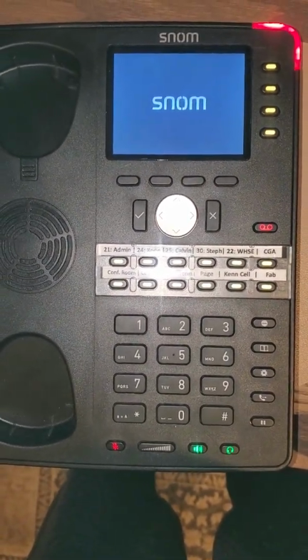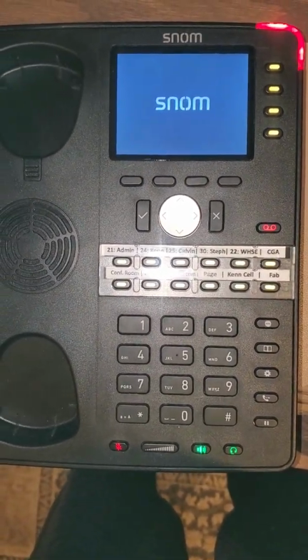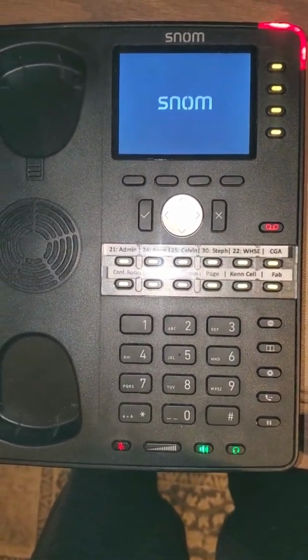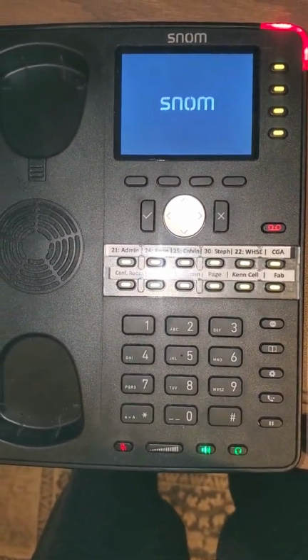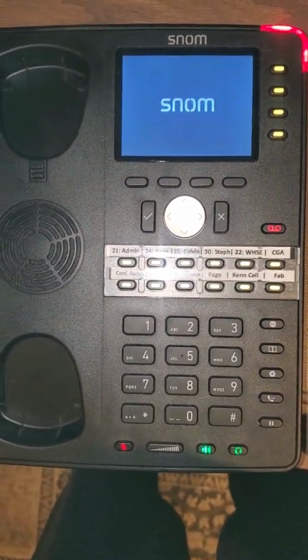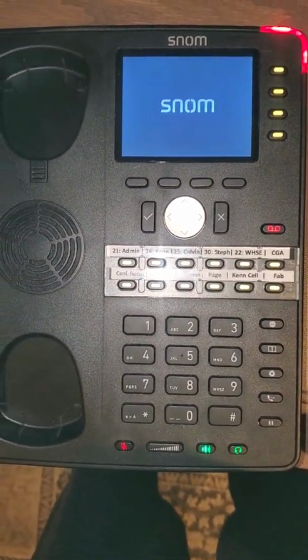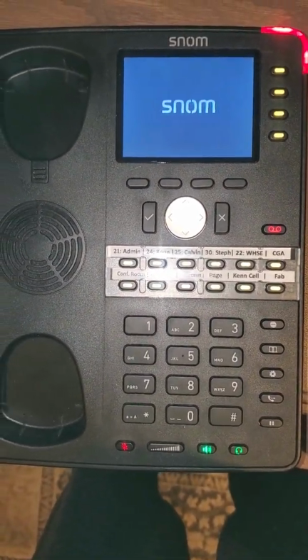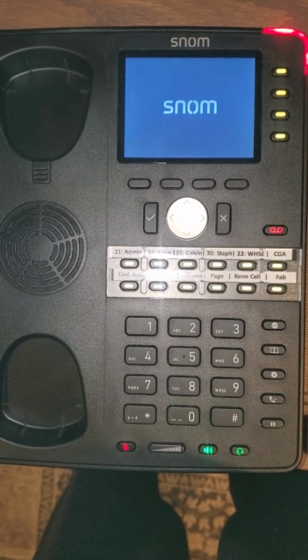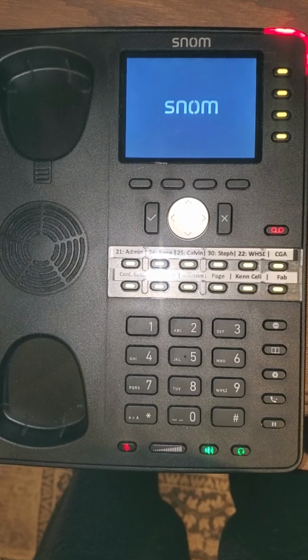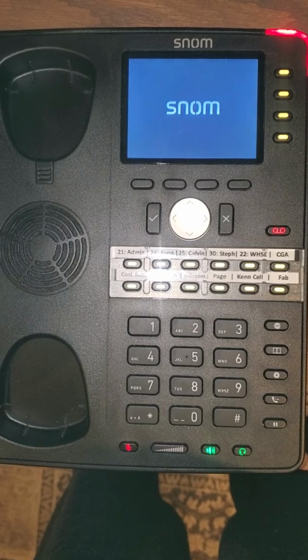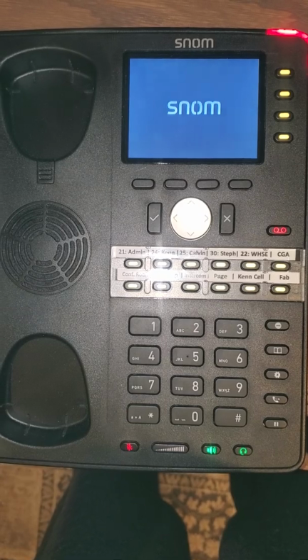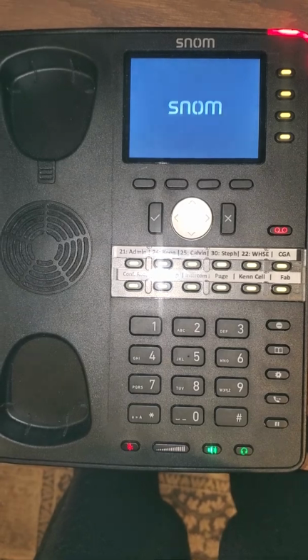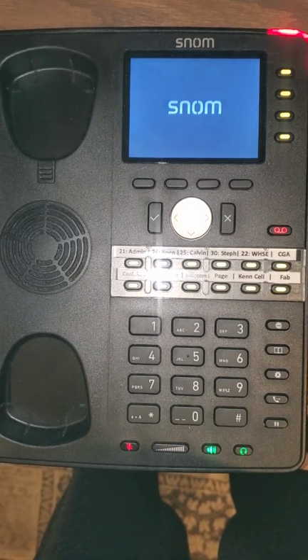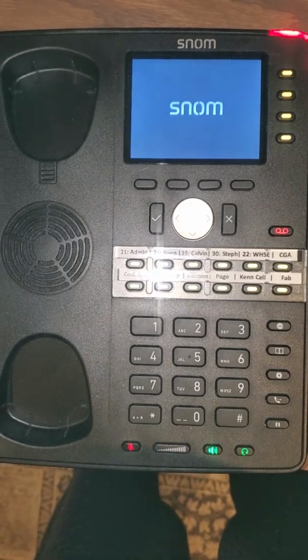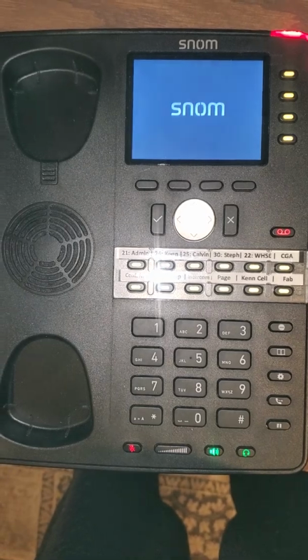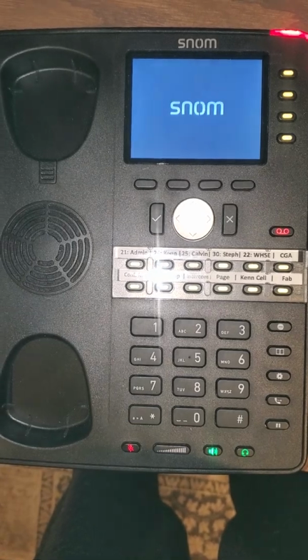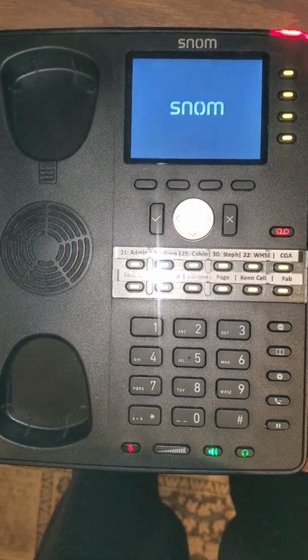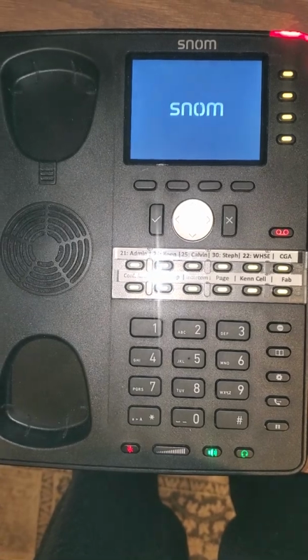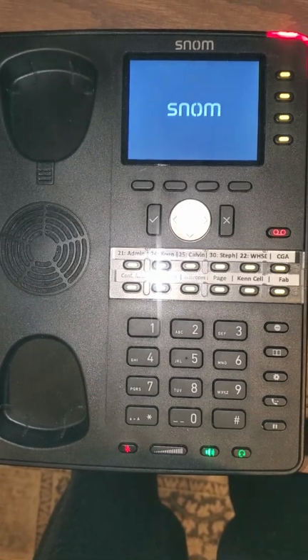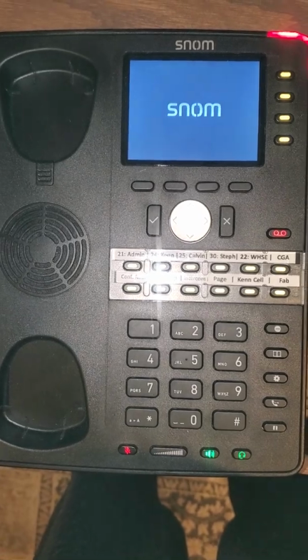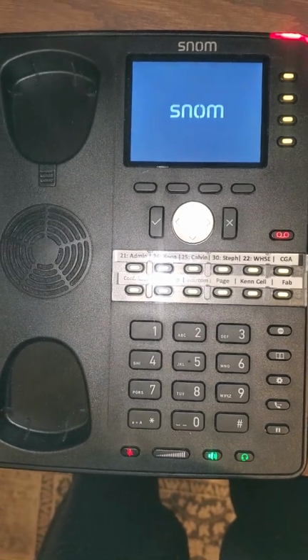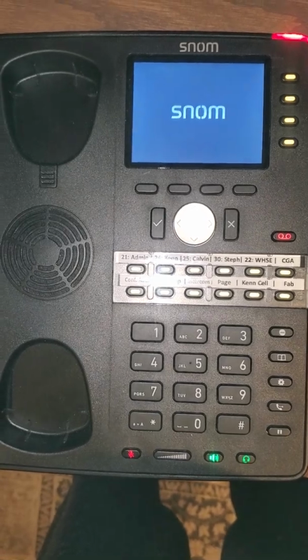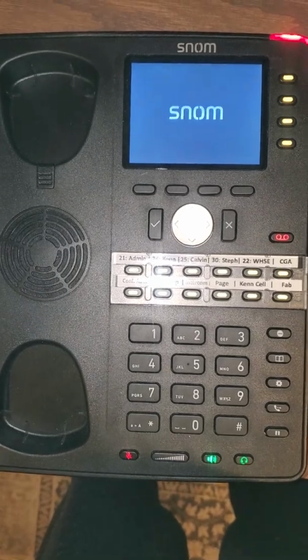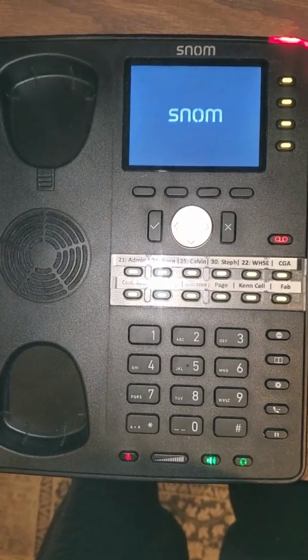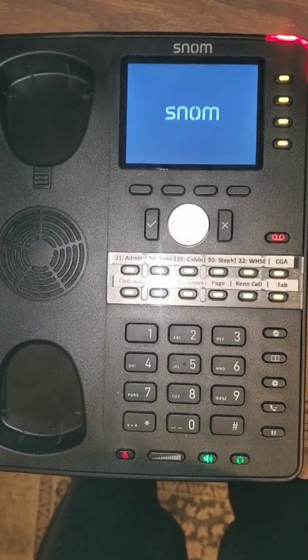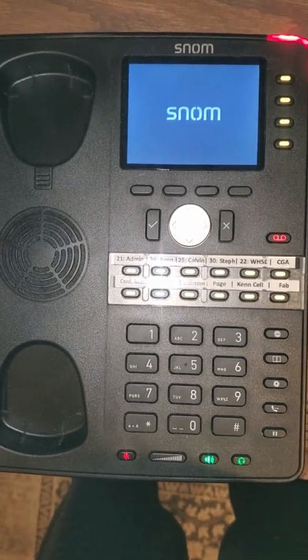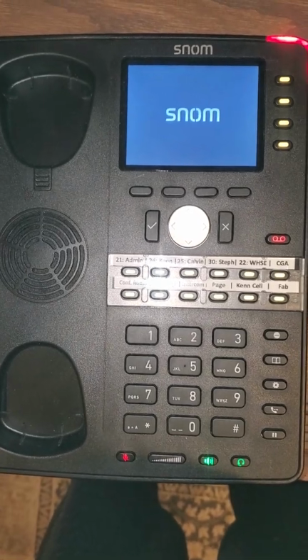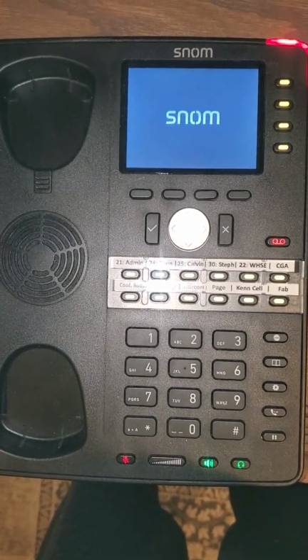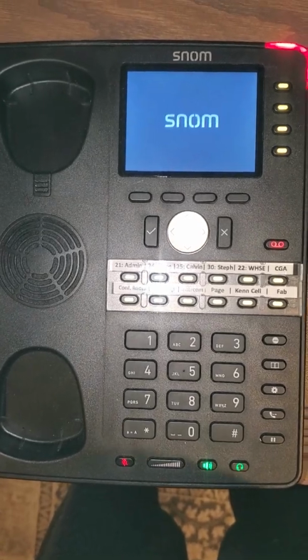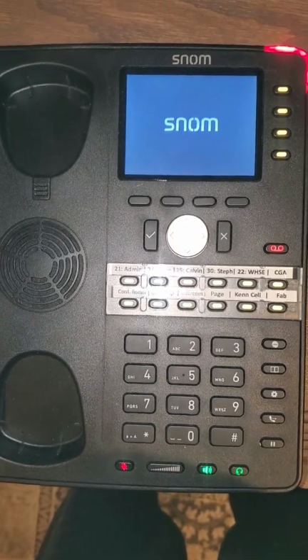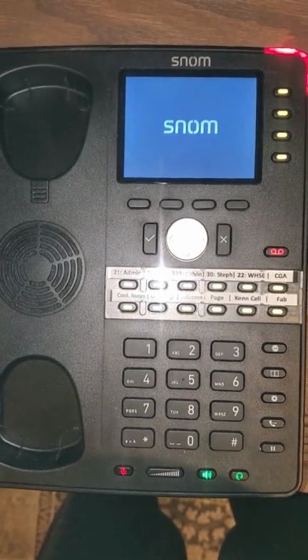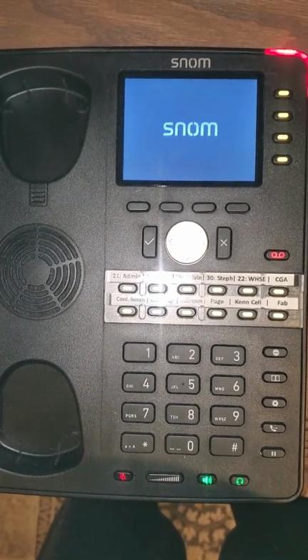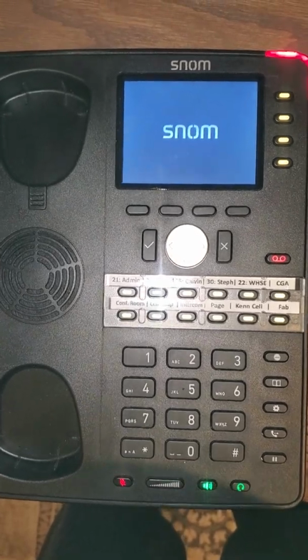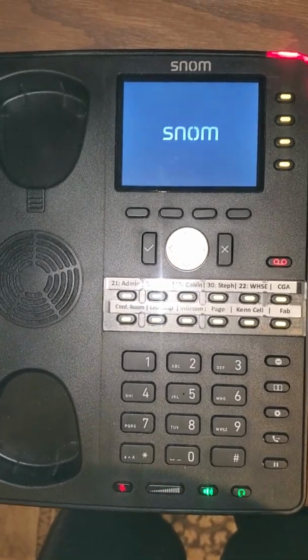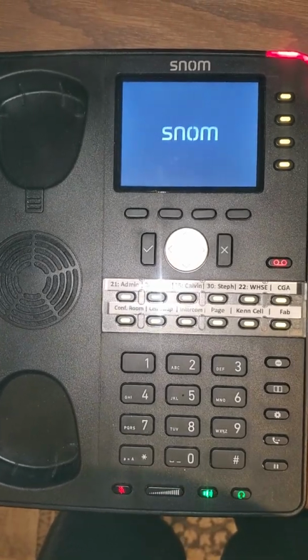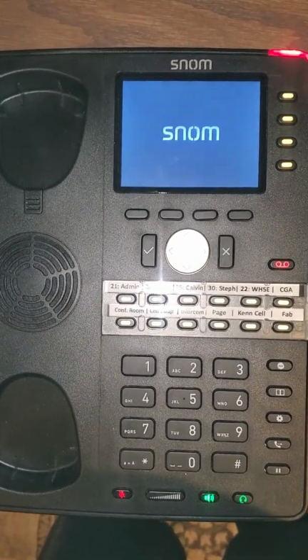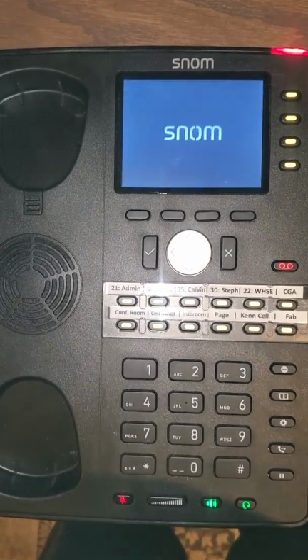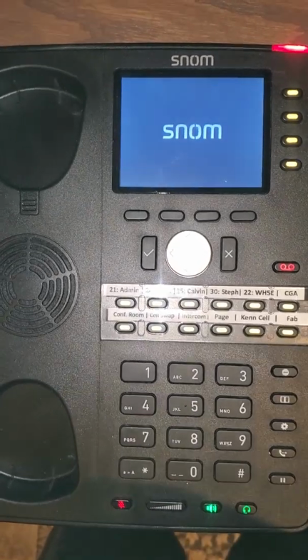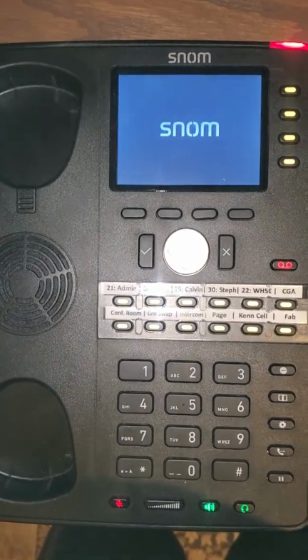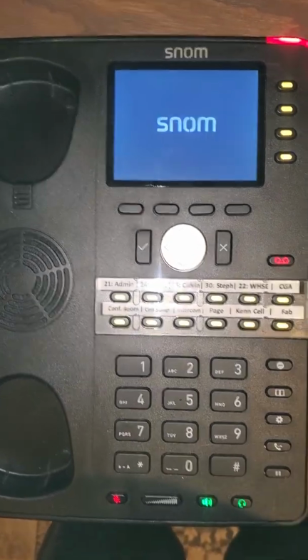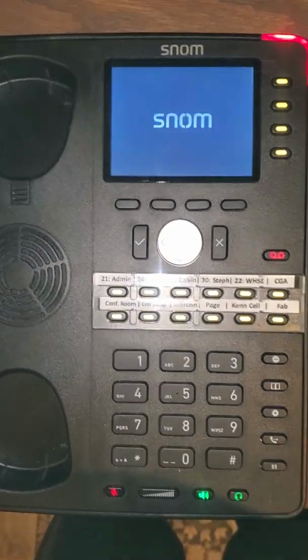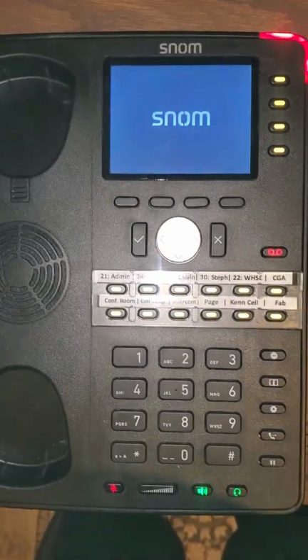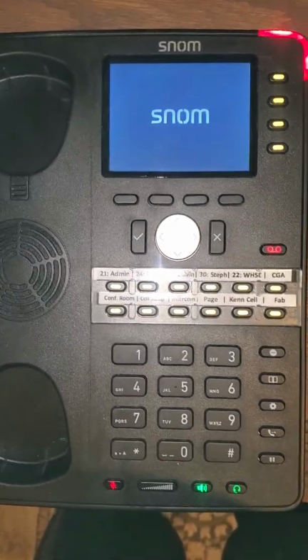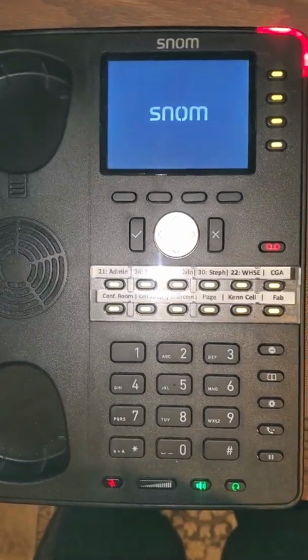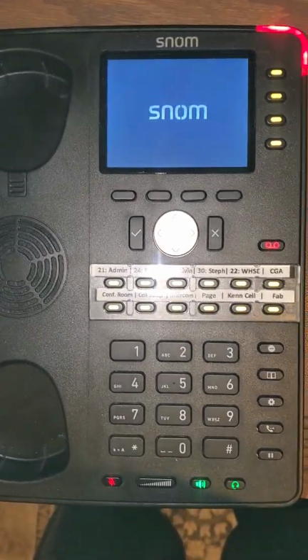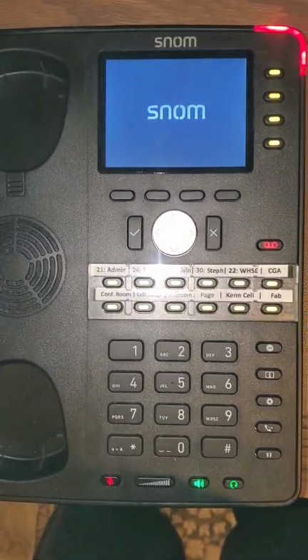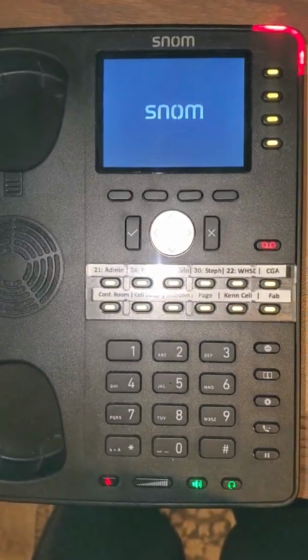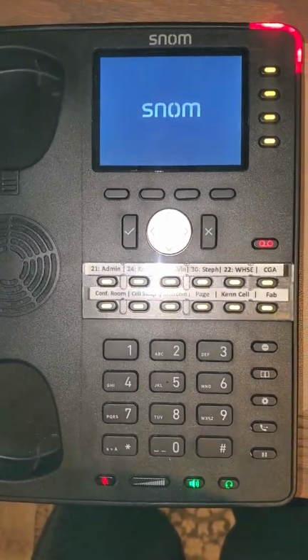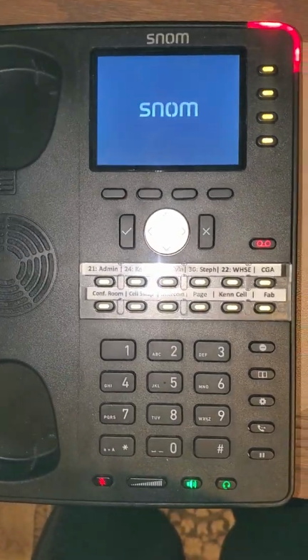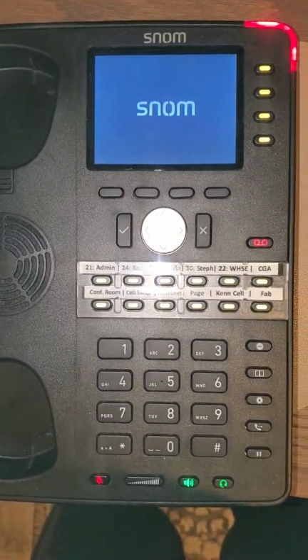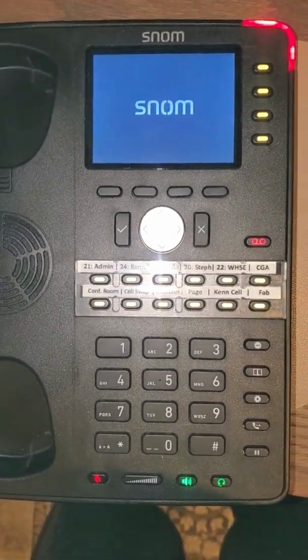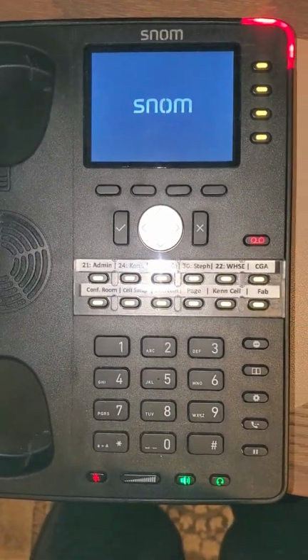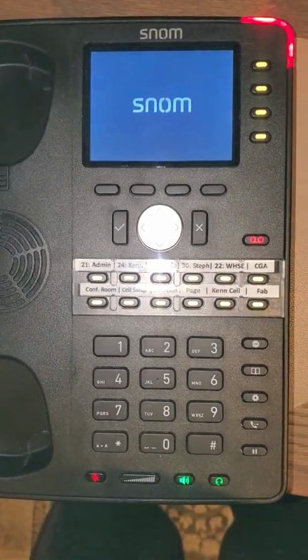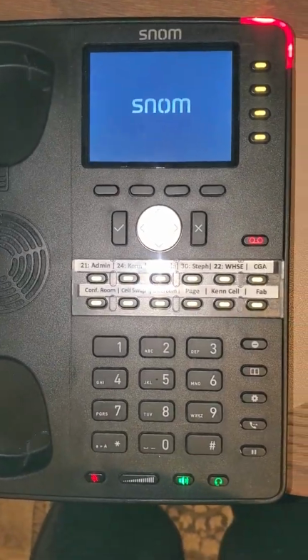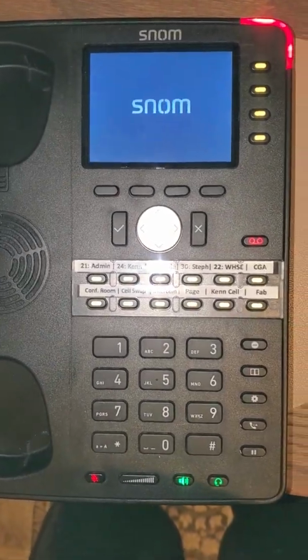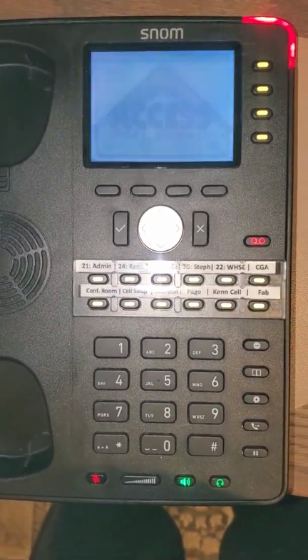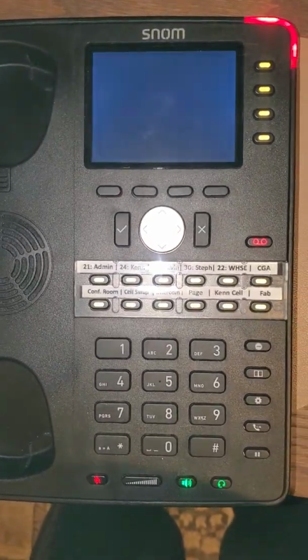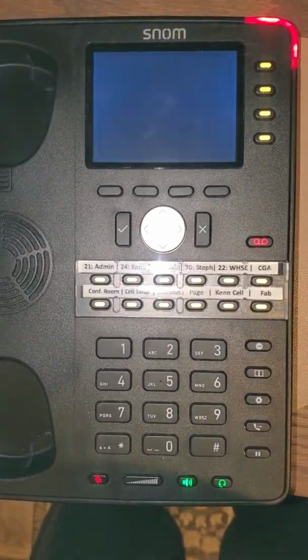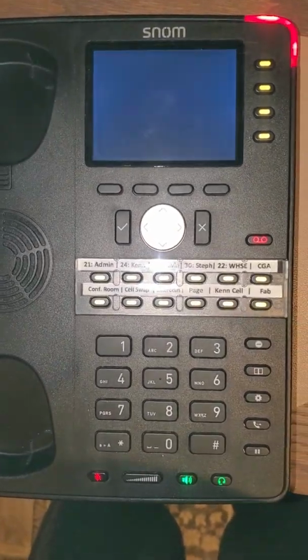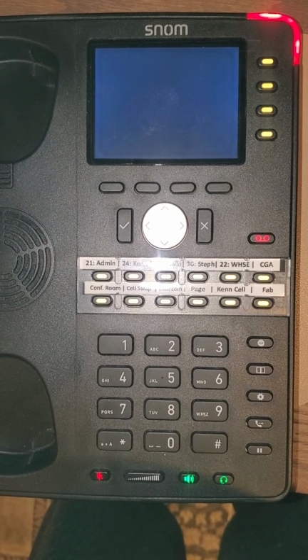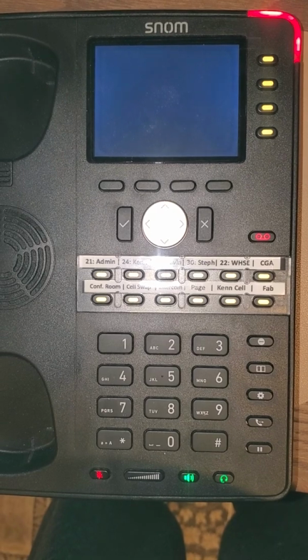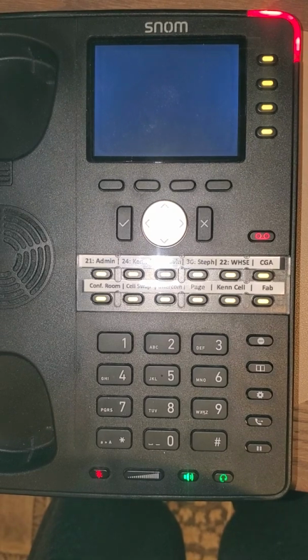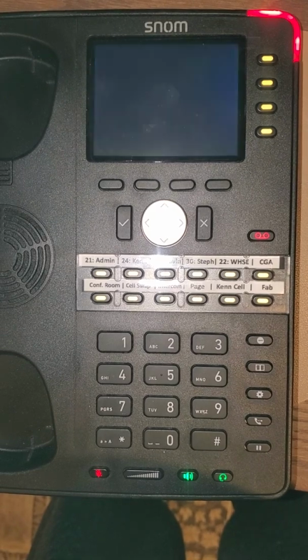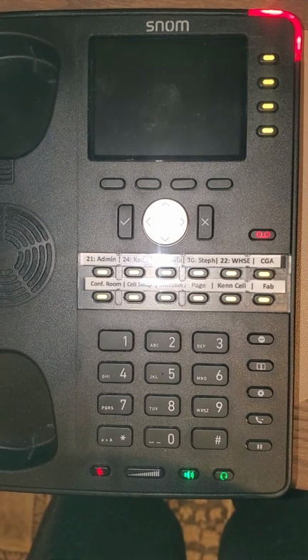This is the SNOM D765. I'm going to show you how to configure the wireless card on here.